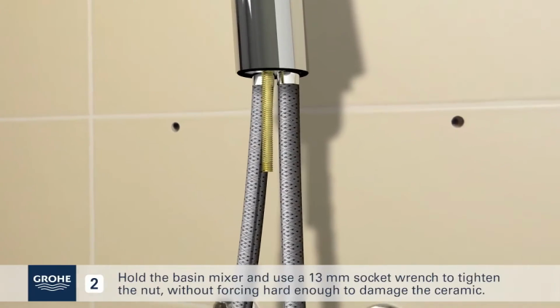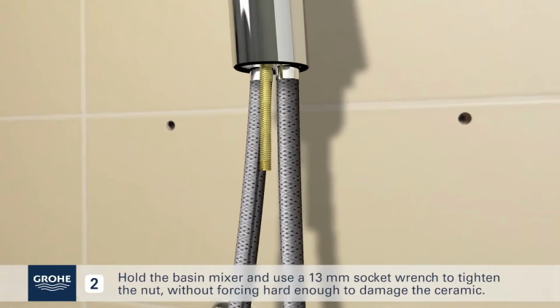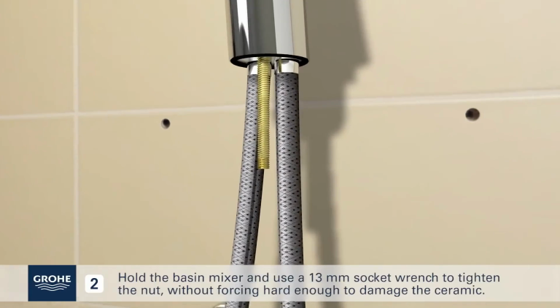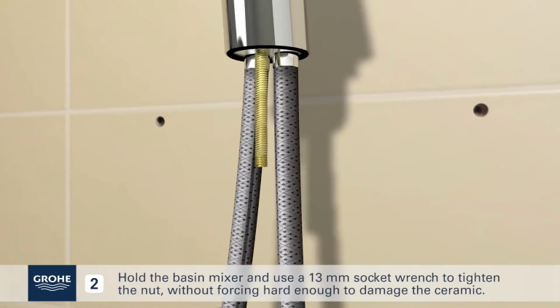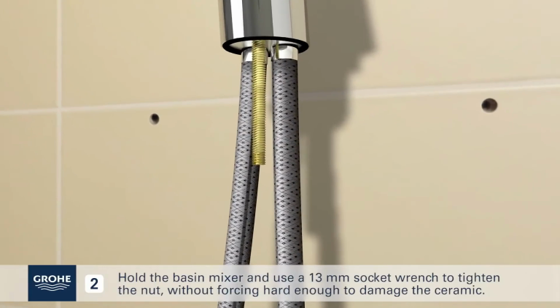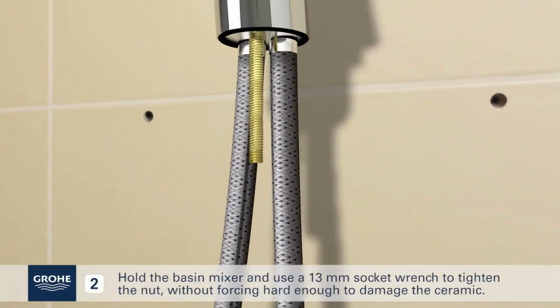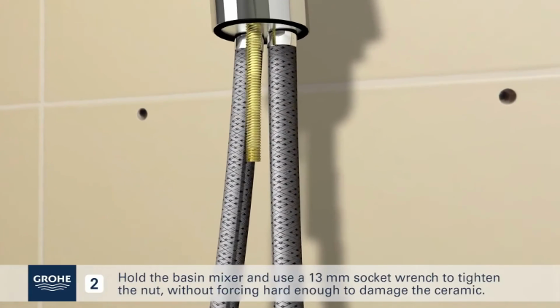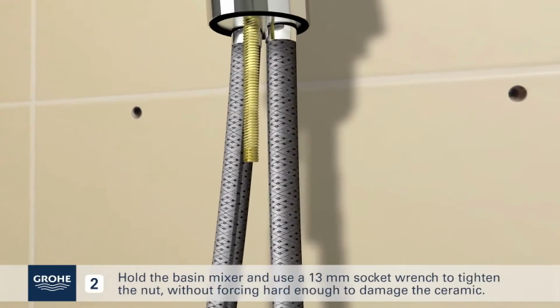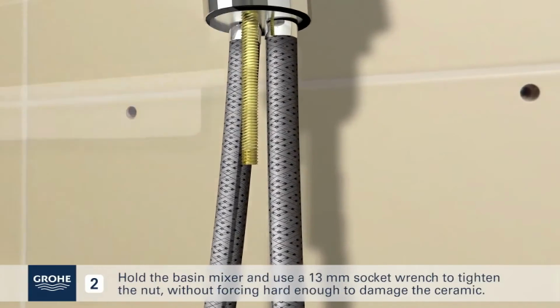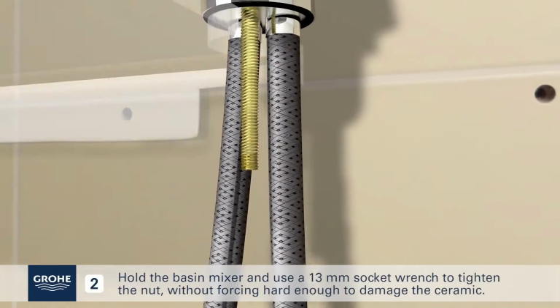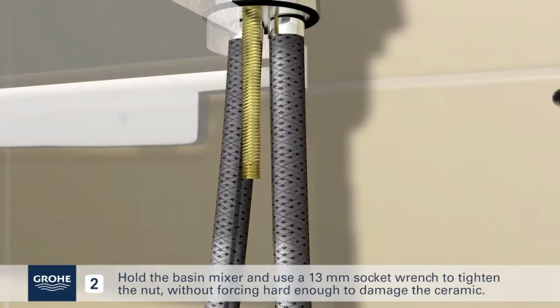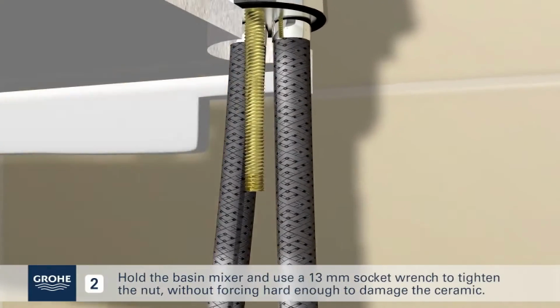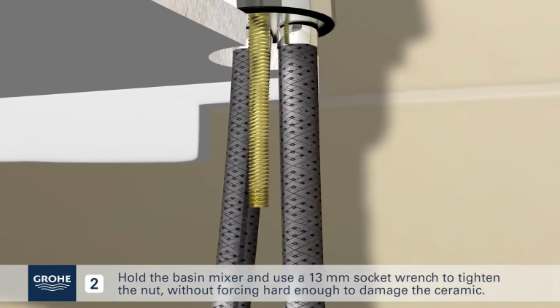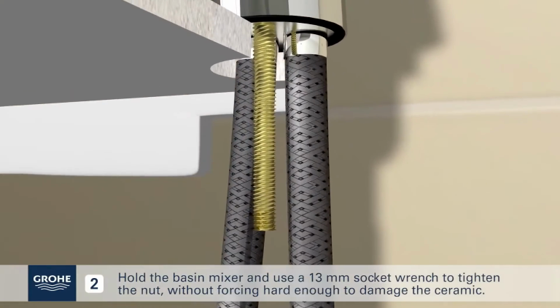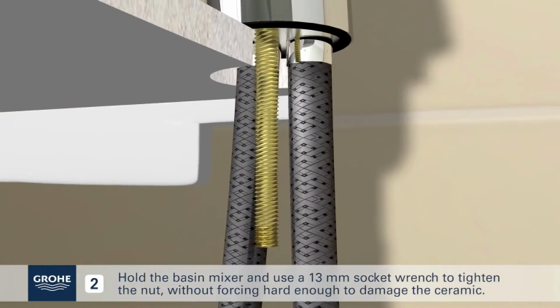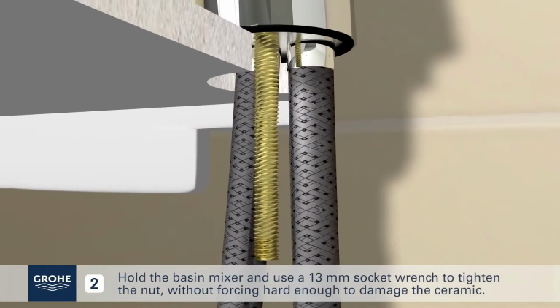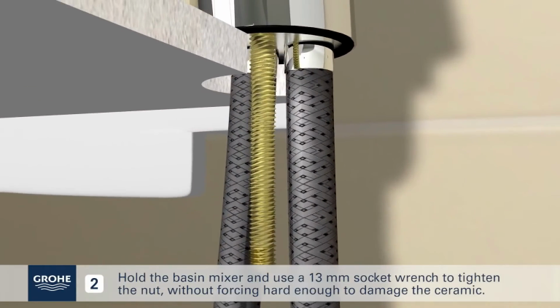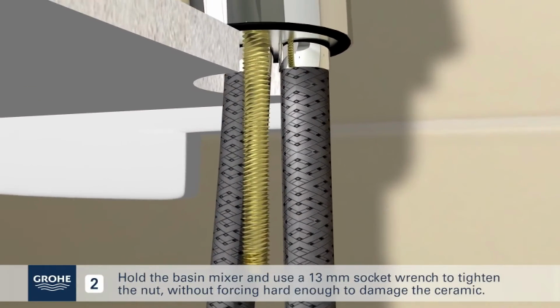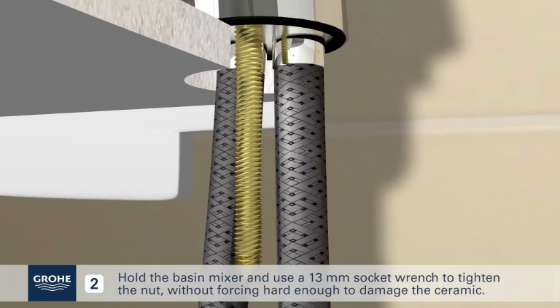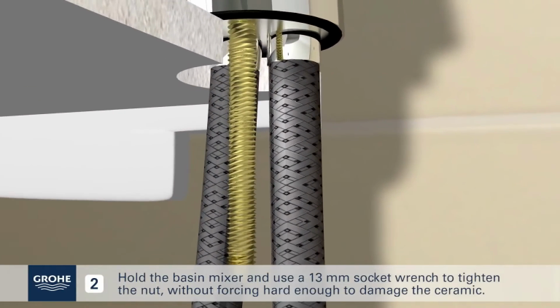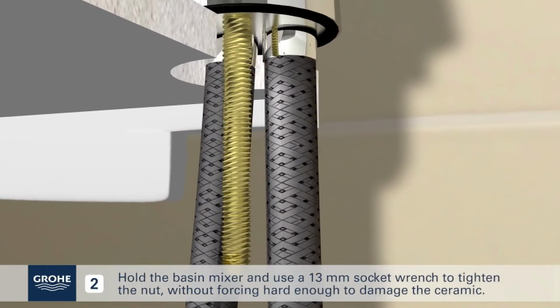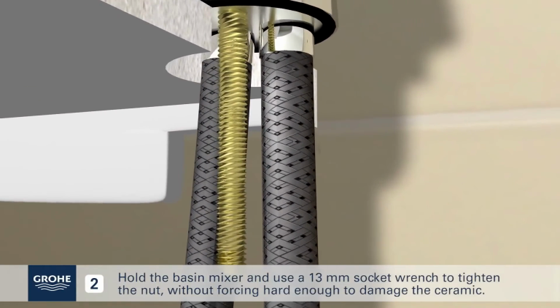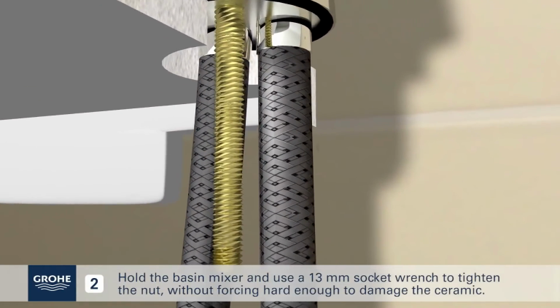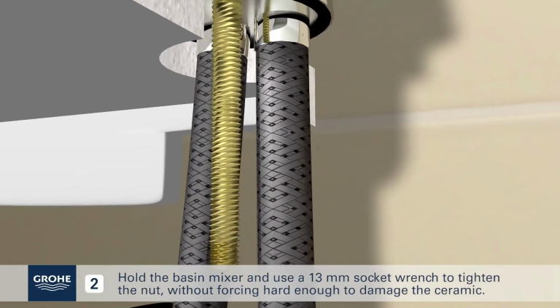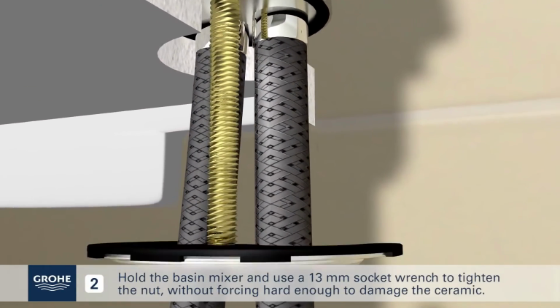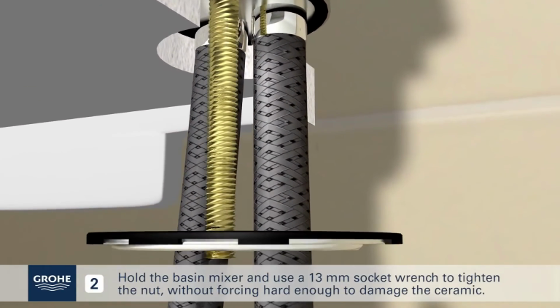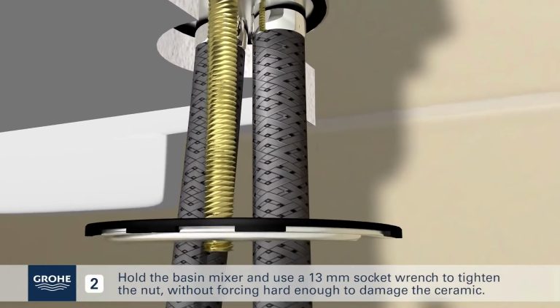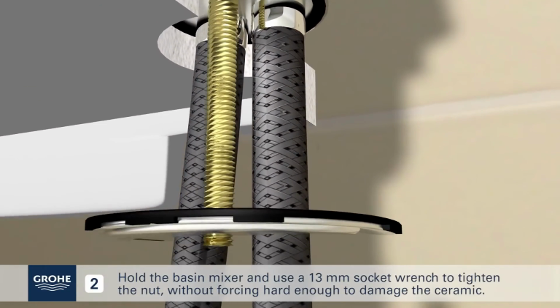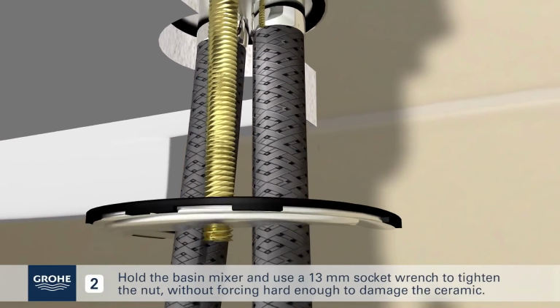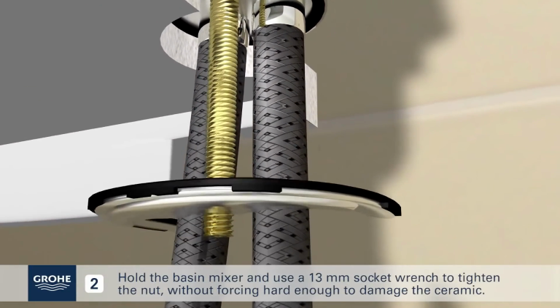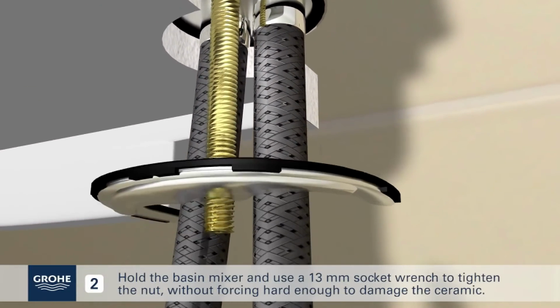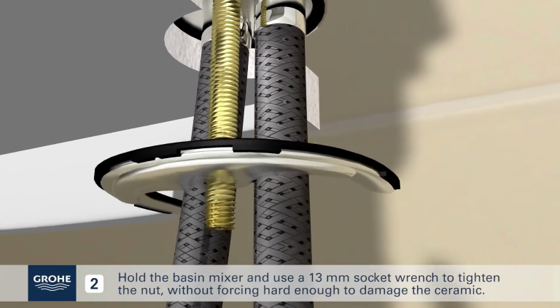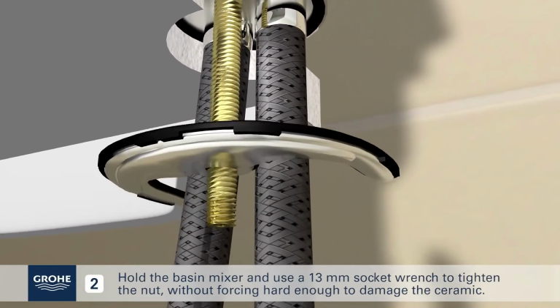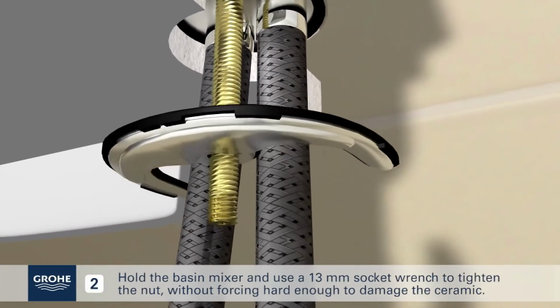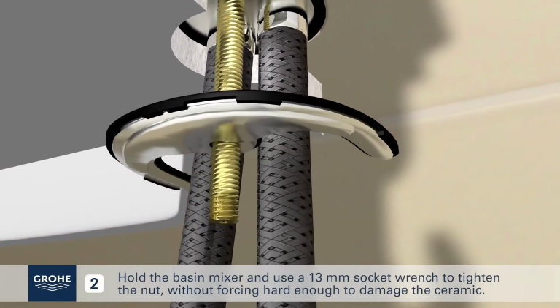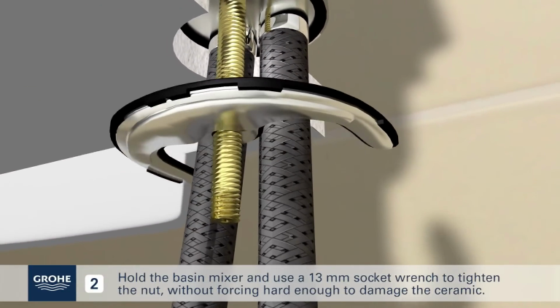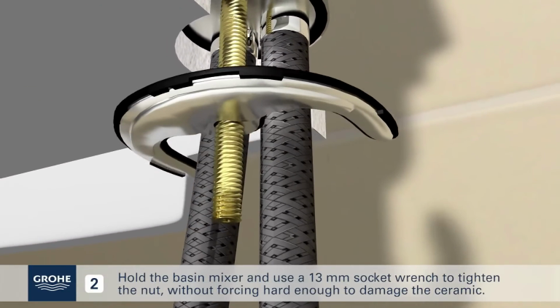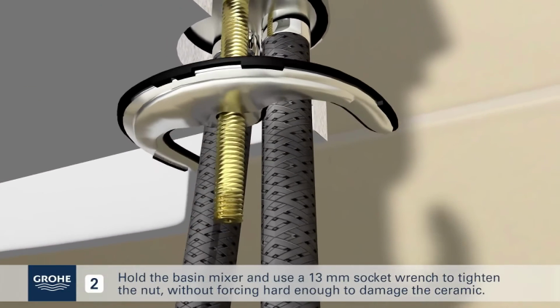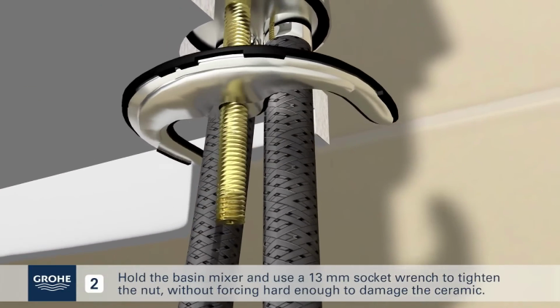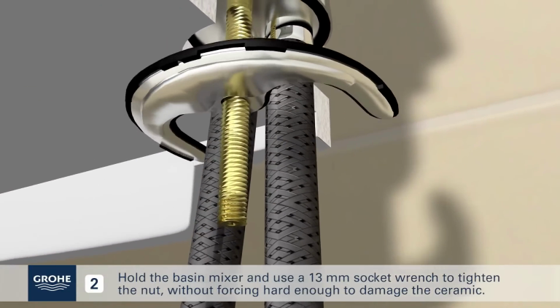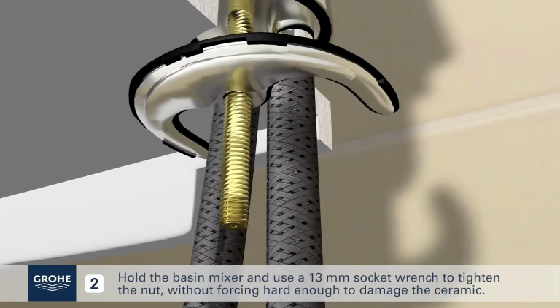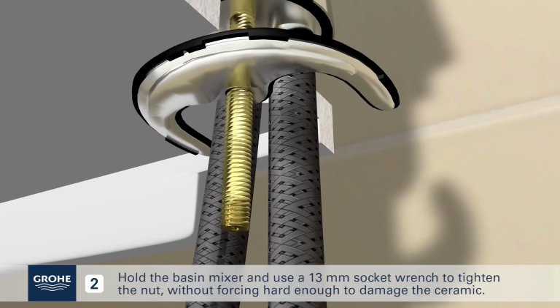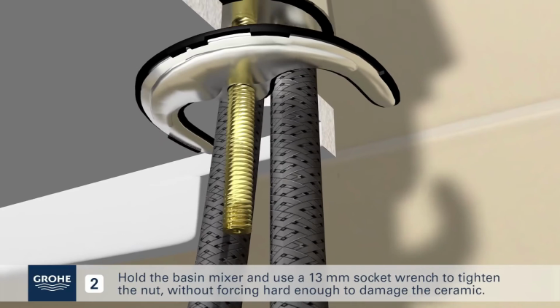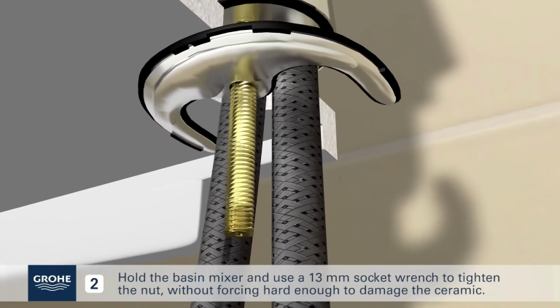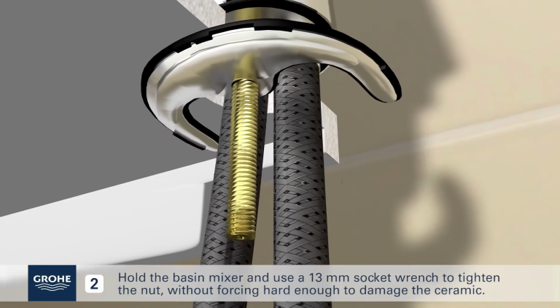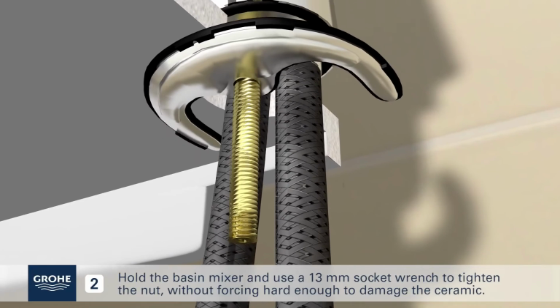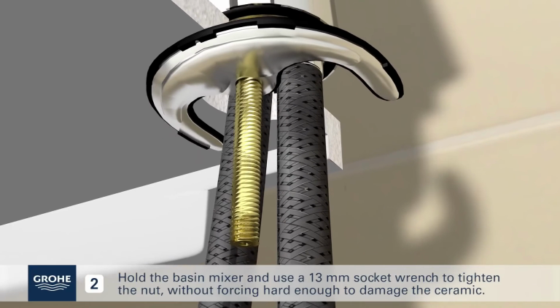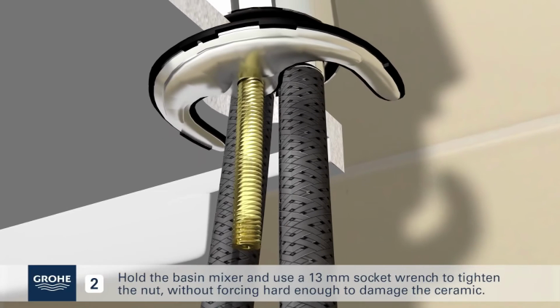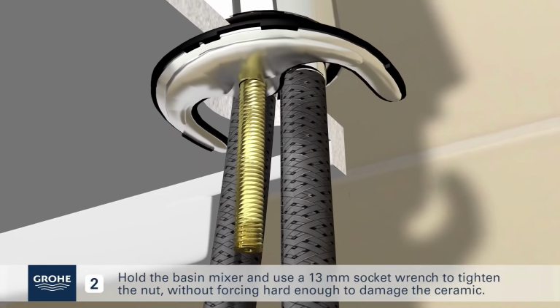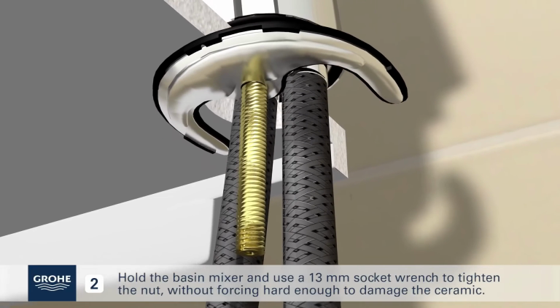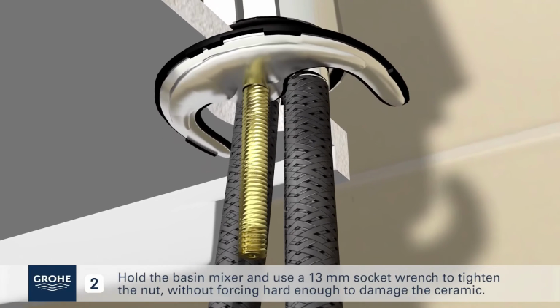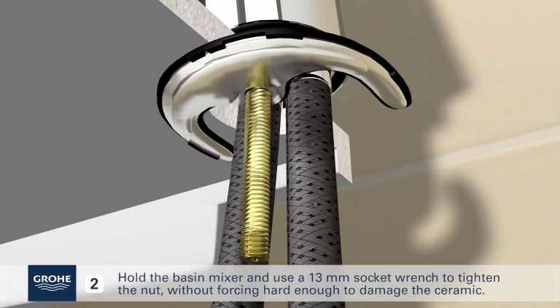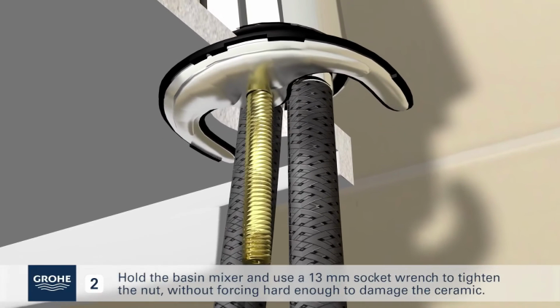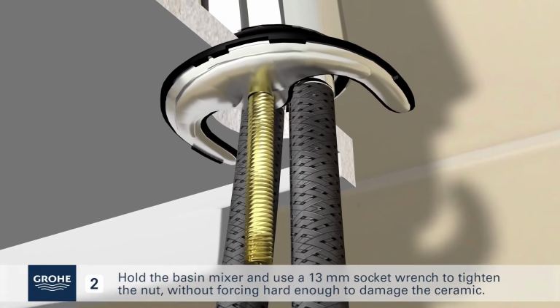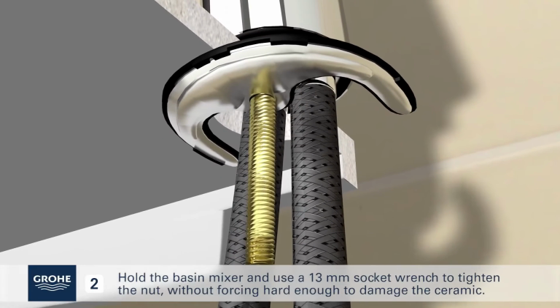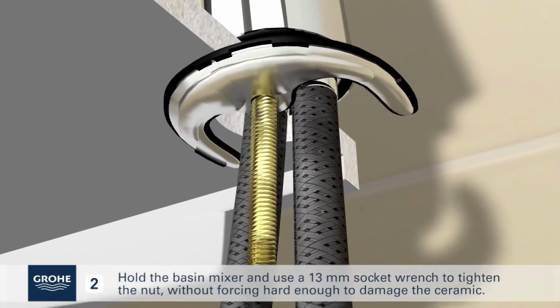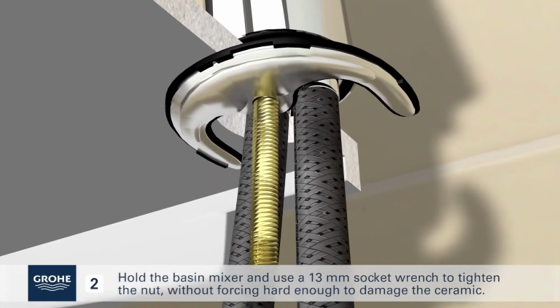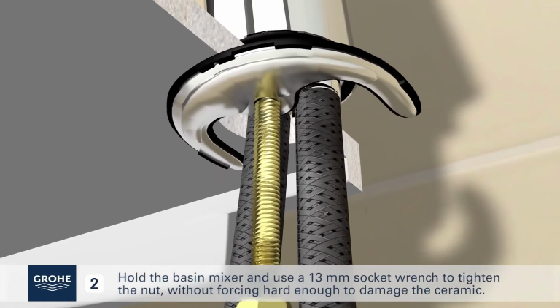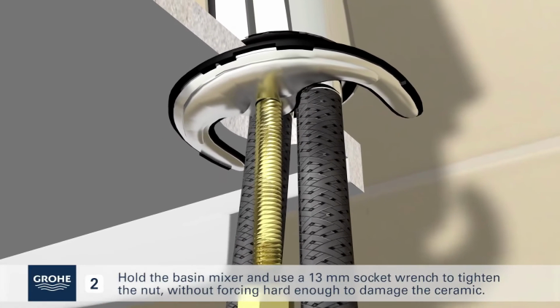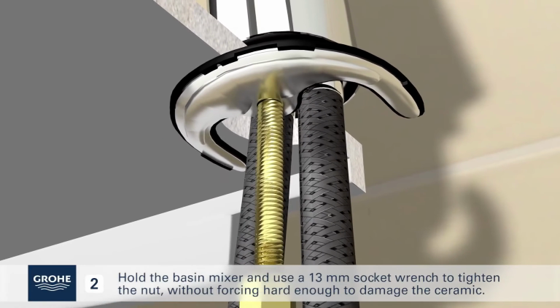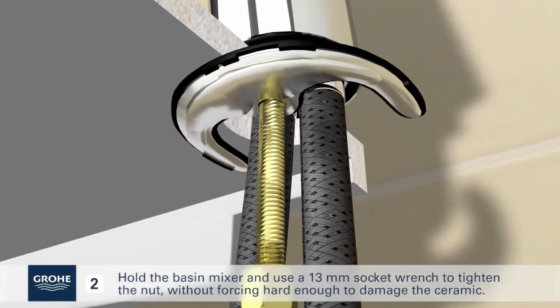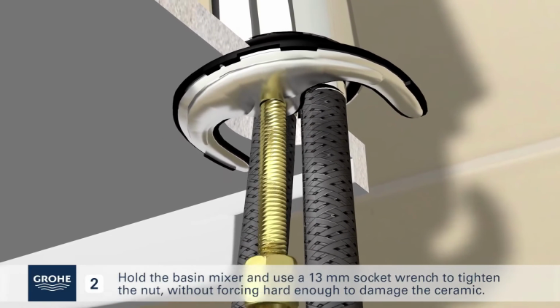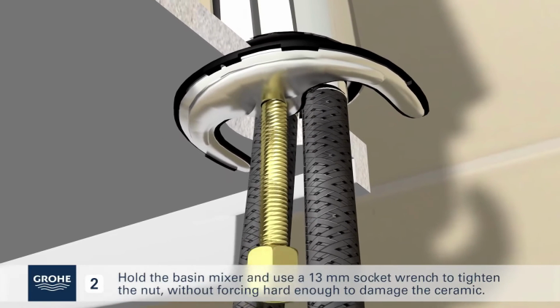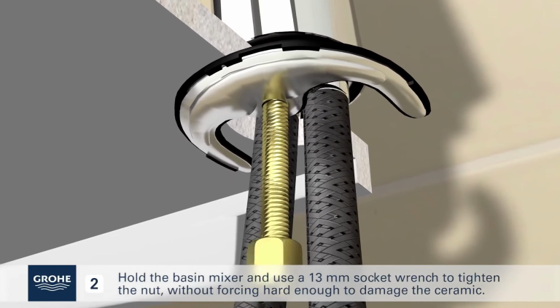Hold the basin mixer and use a 13mm socket wrench to tighten the nut without forcing hard enough to damage the ceramic.